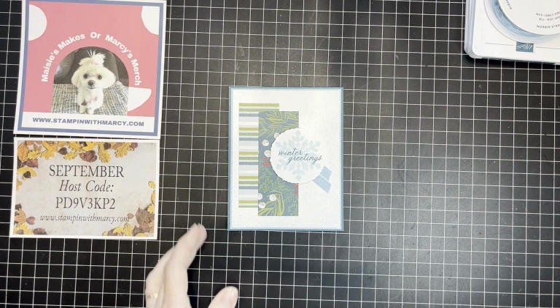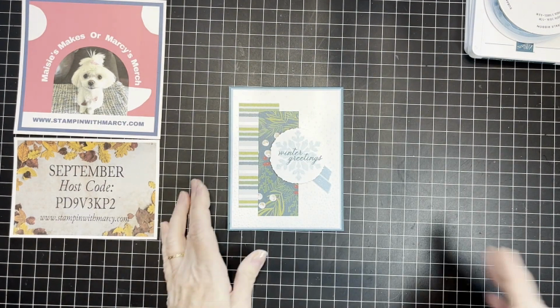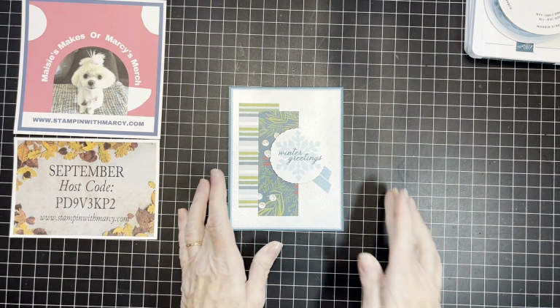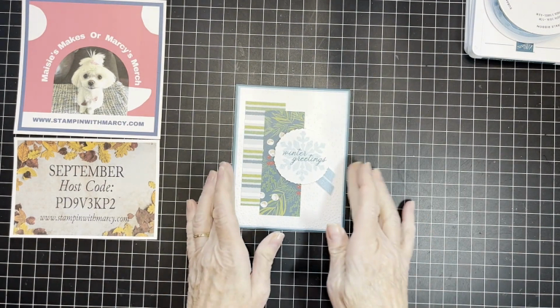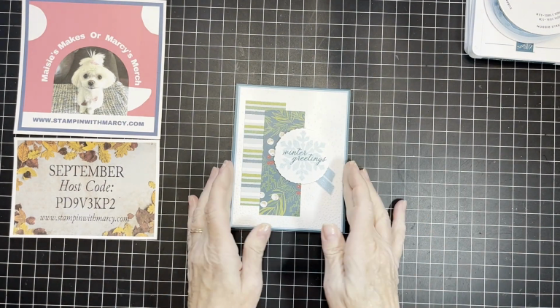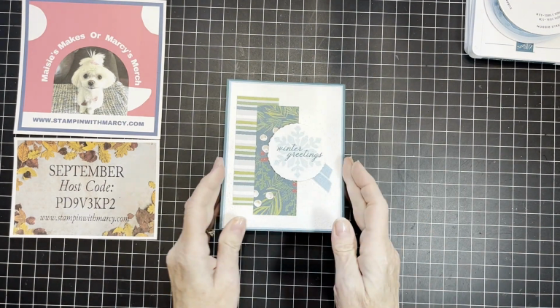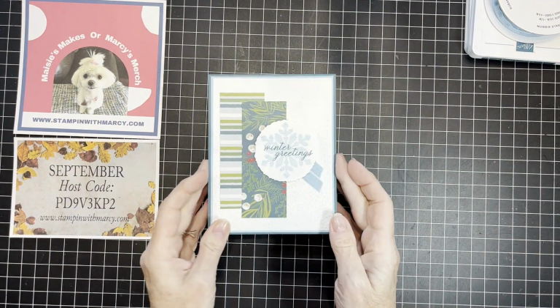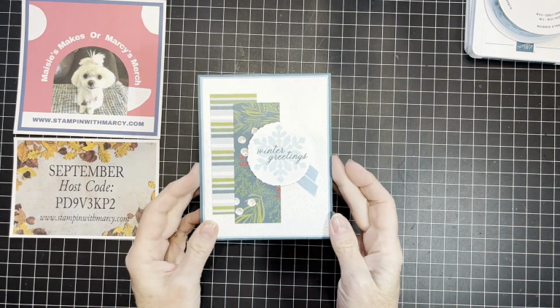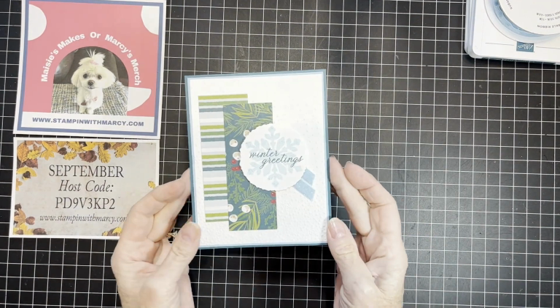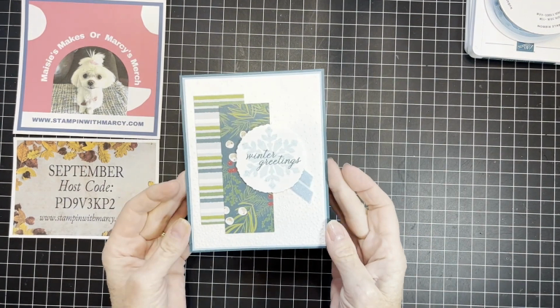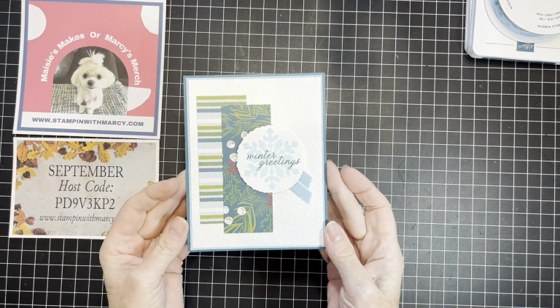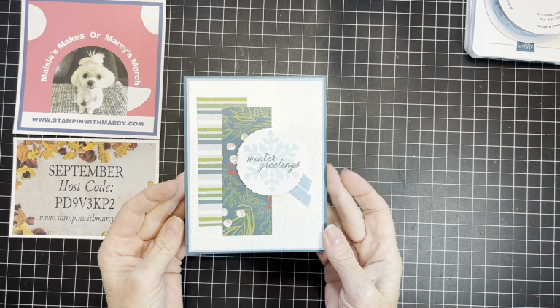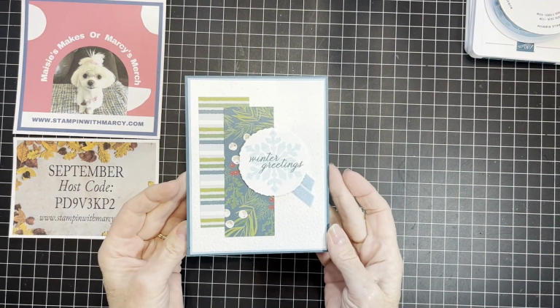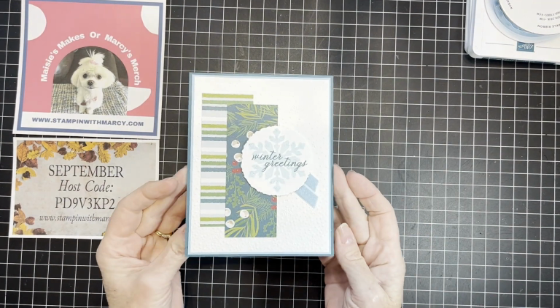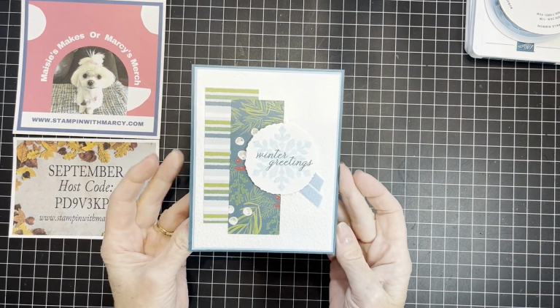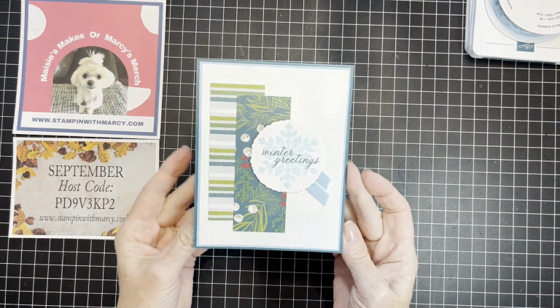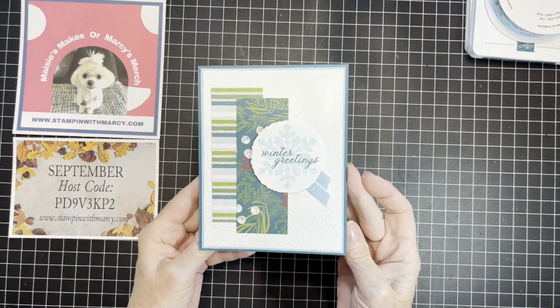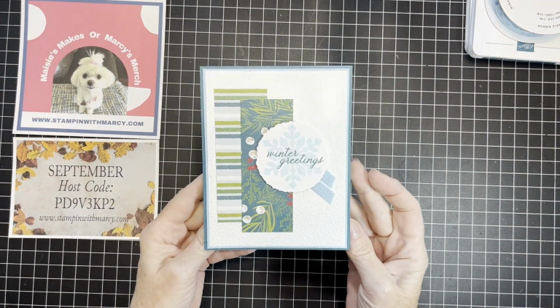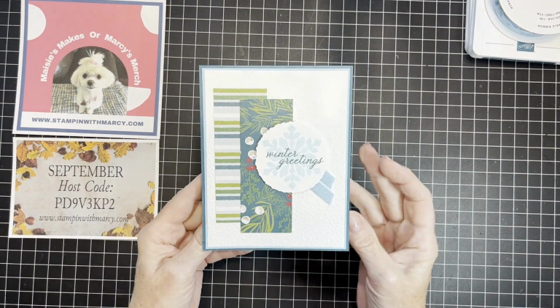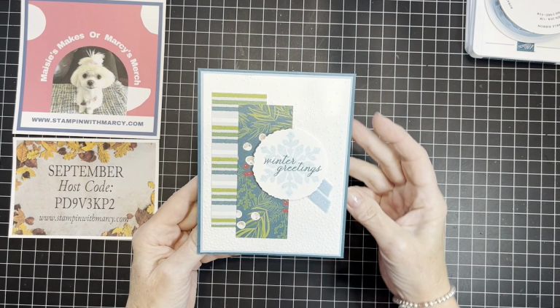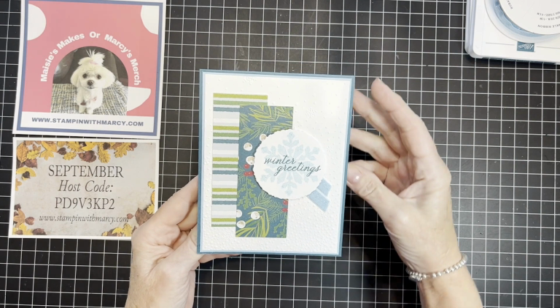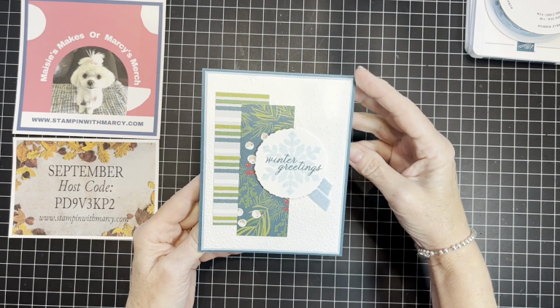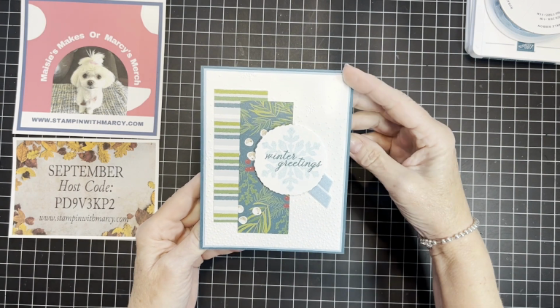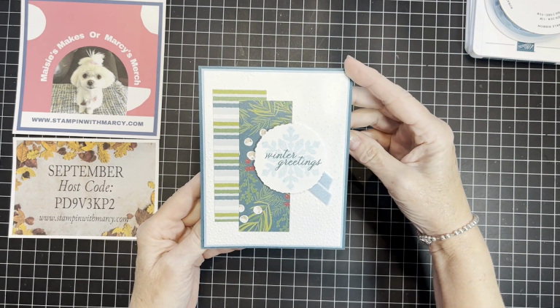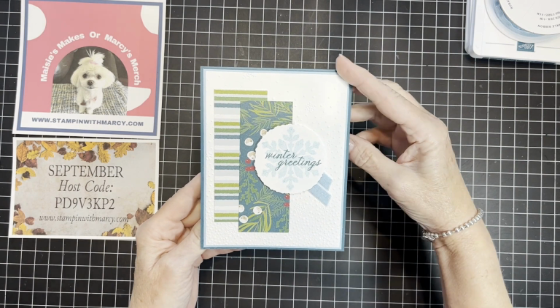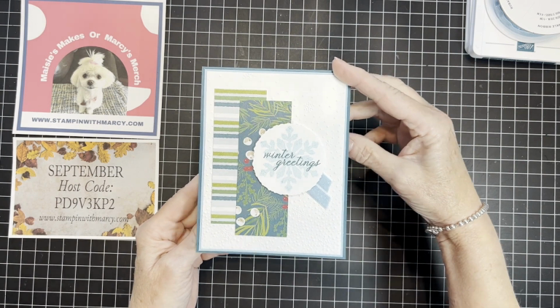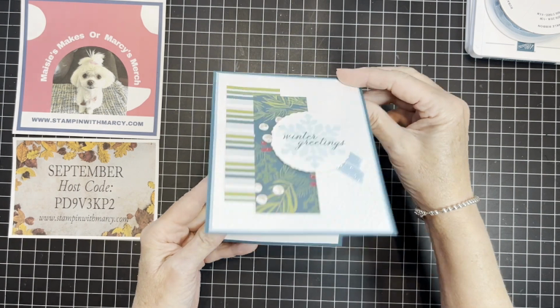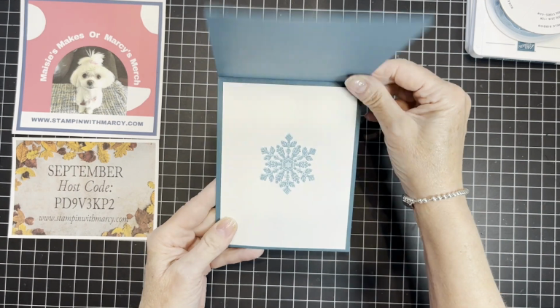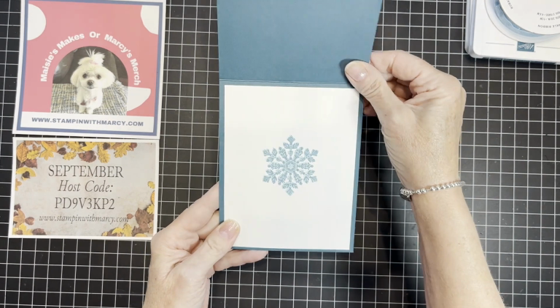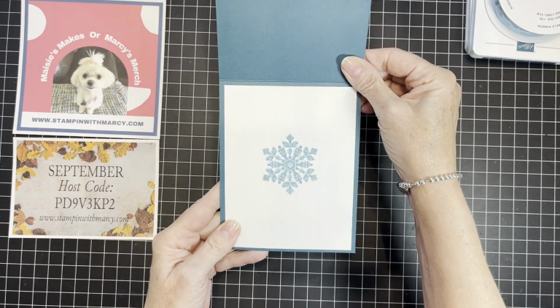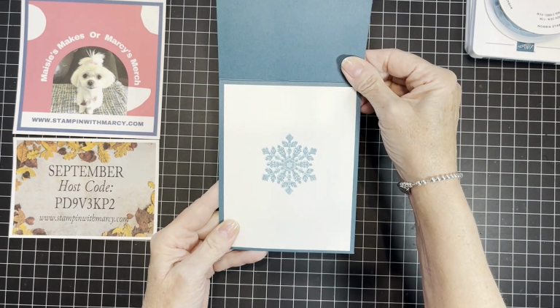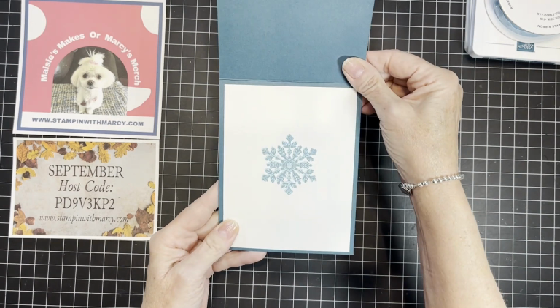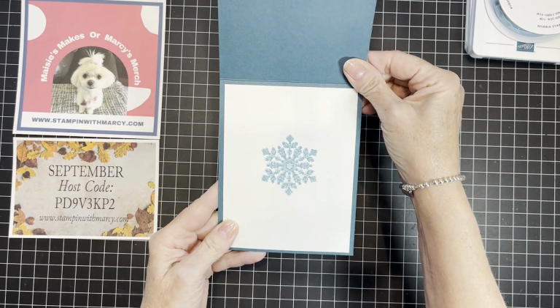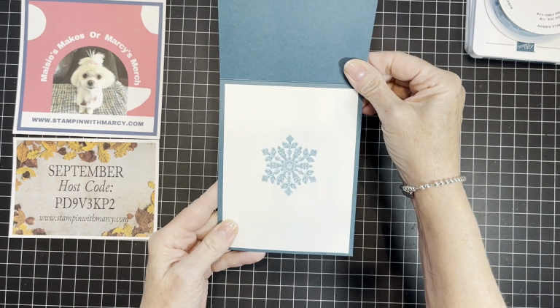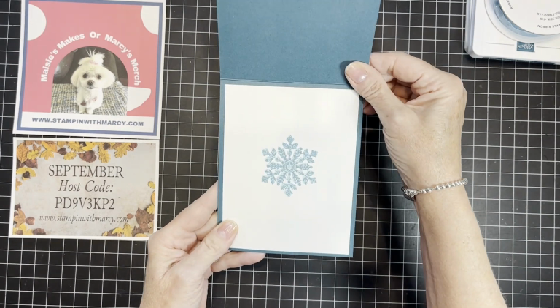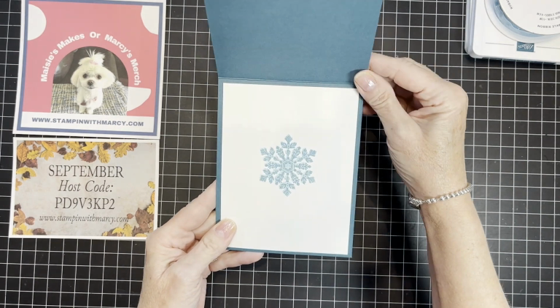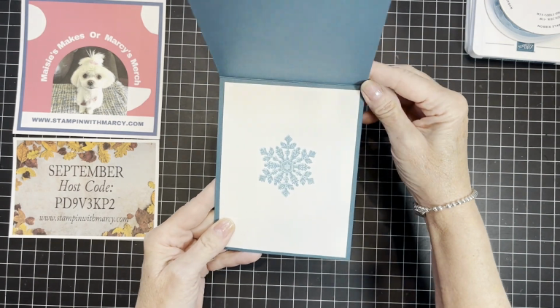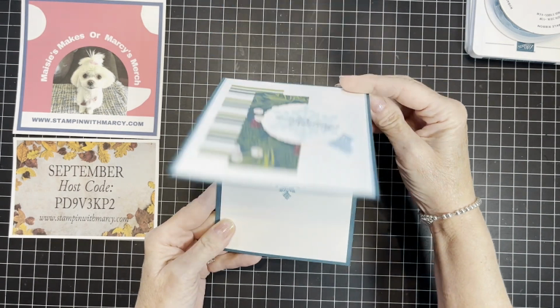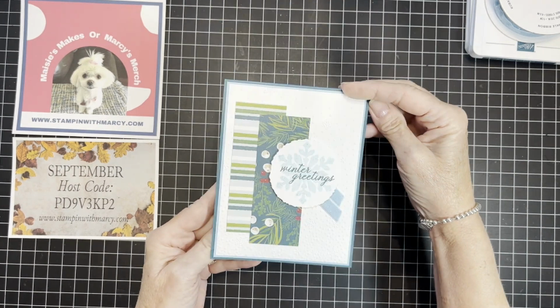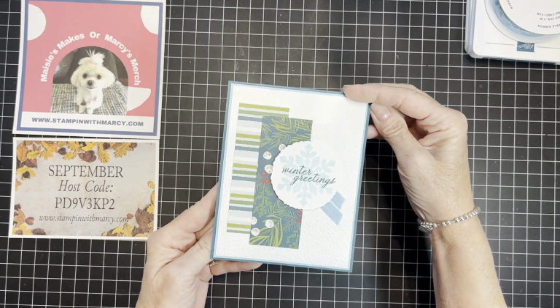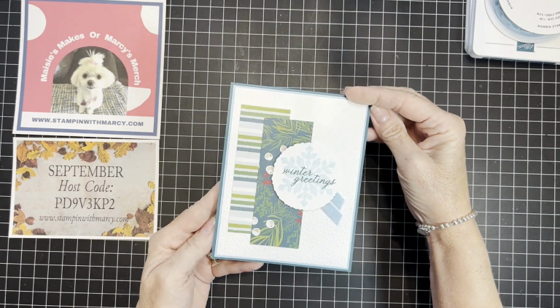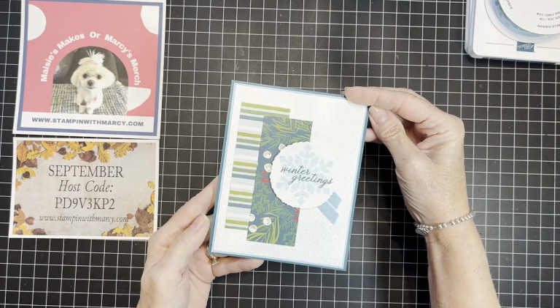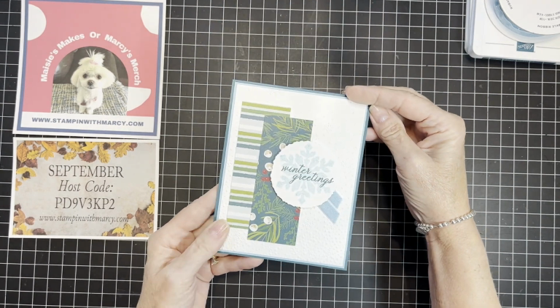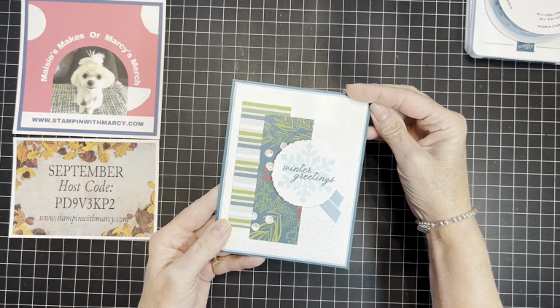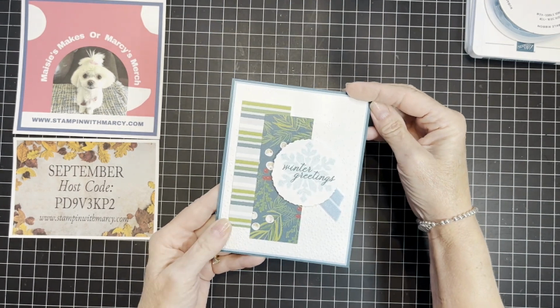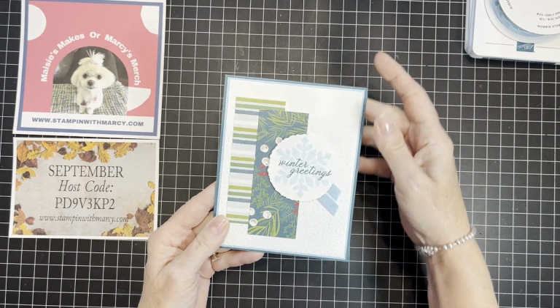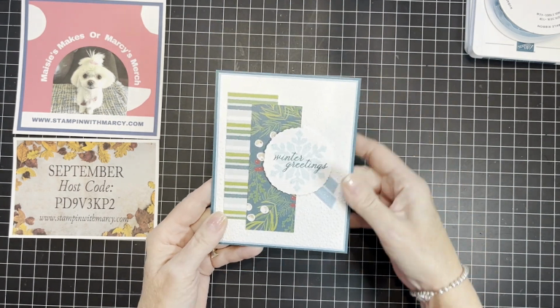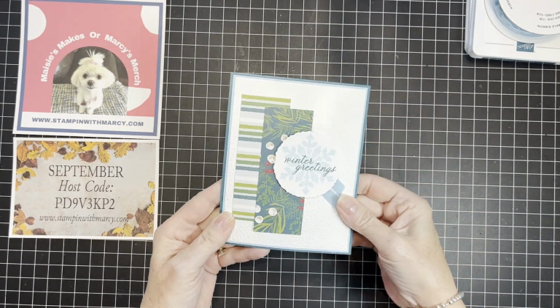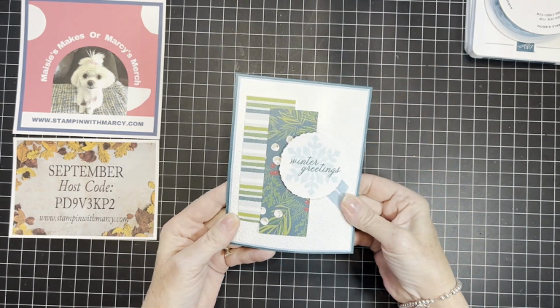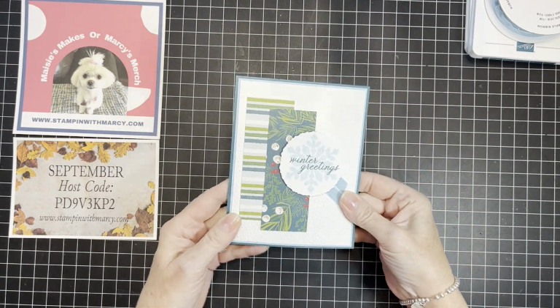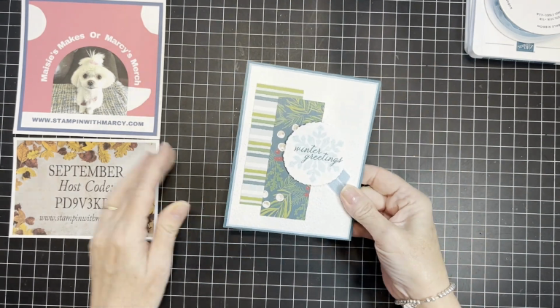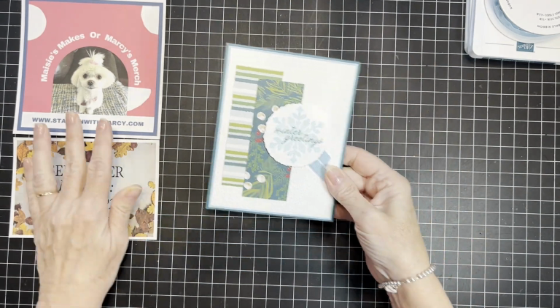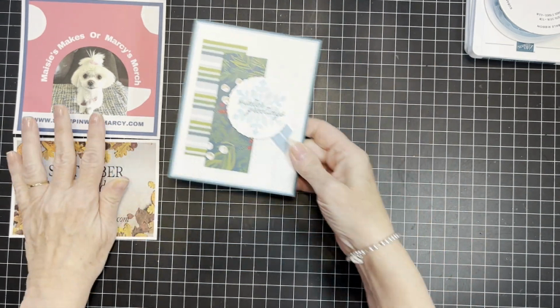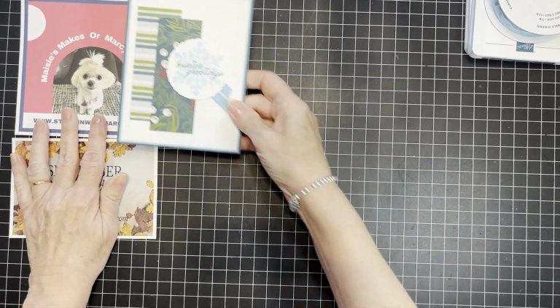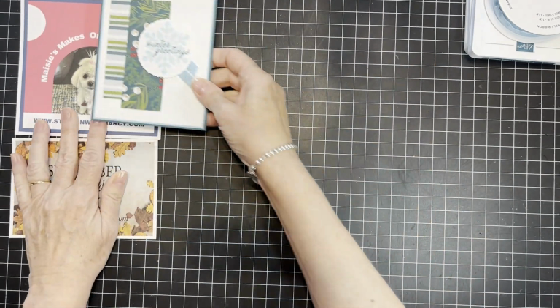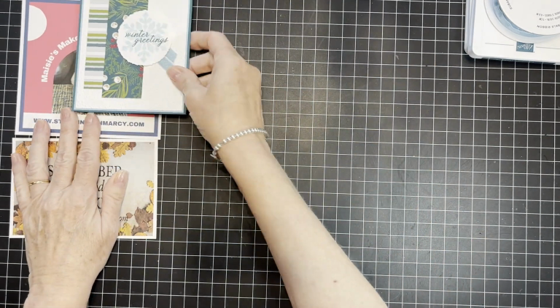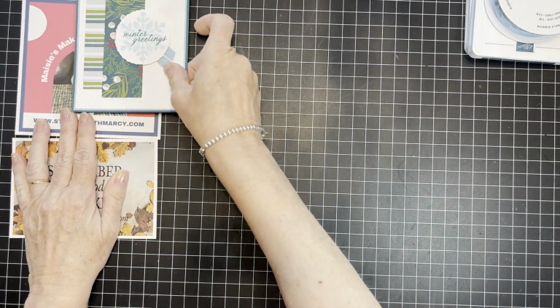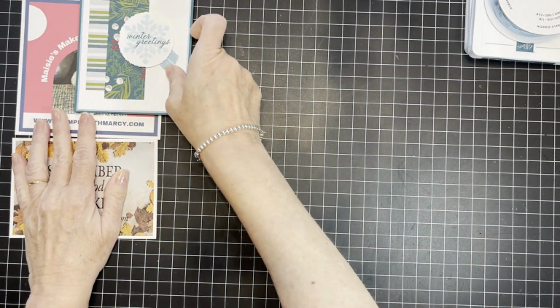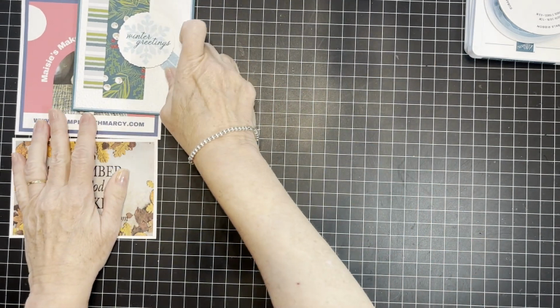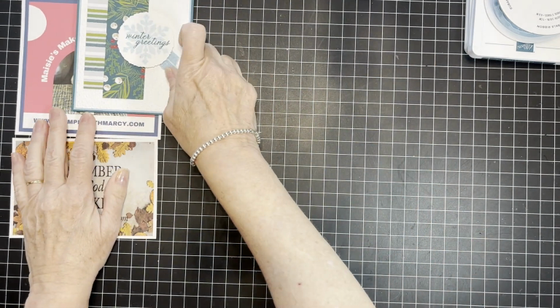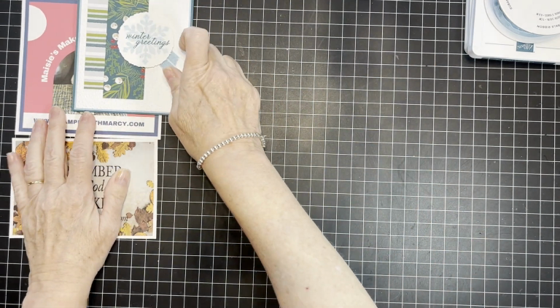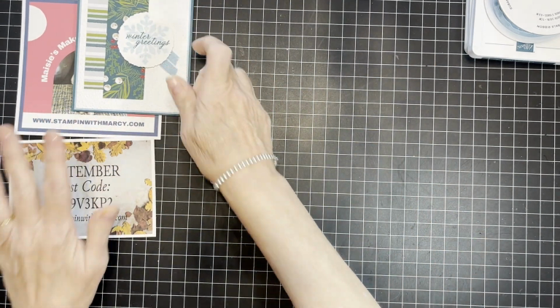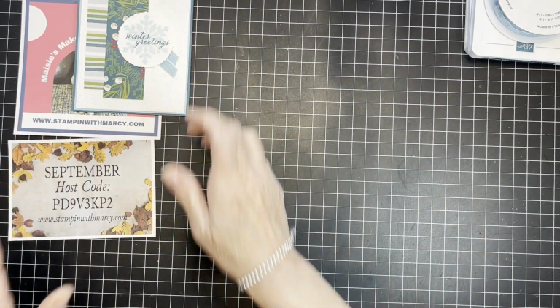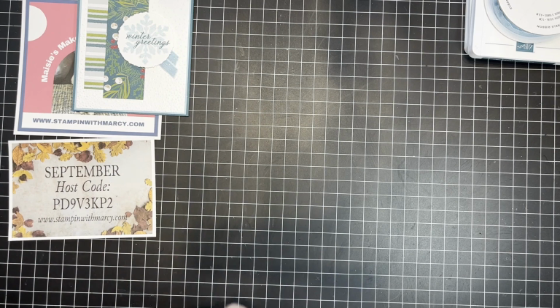Here is the fun card that I'm going to be creating. Let's set that aside.